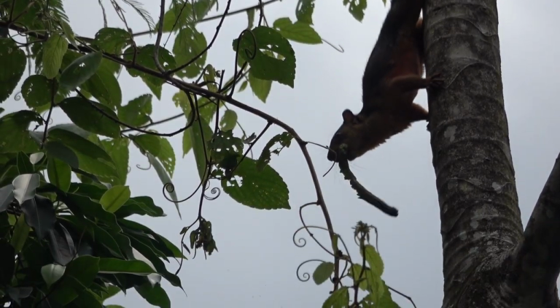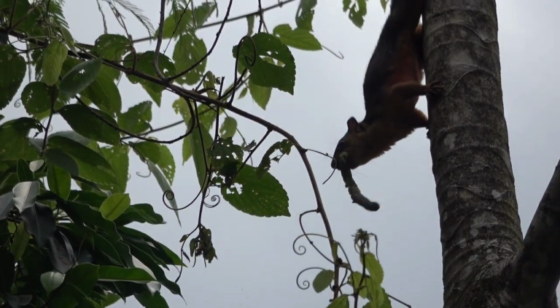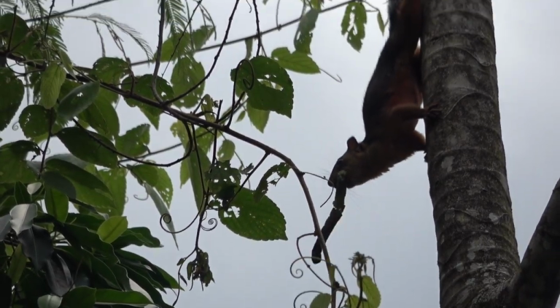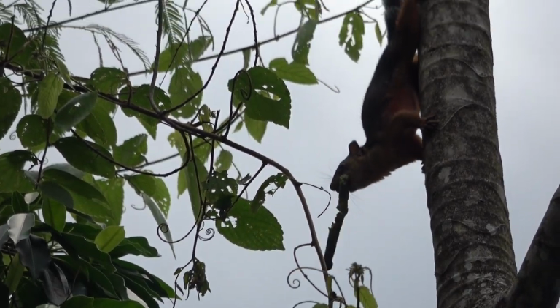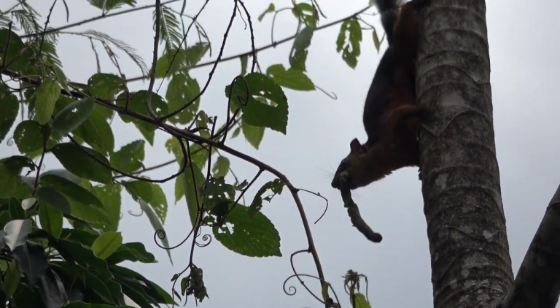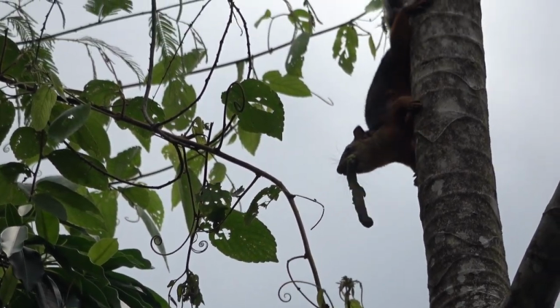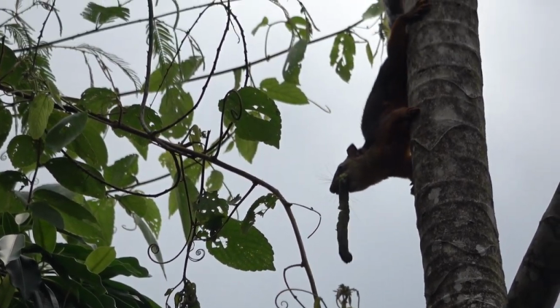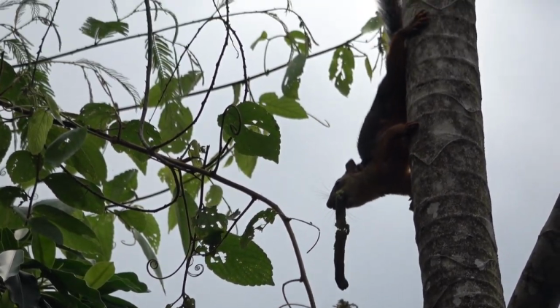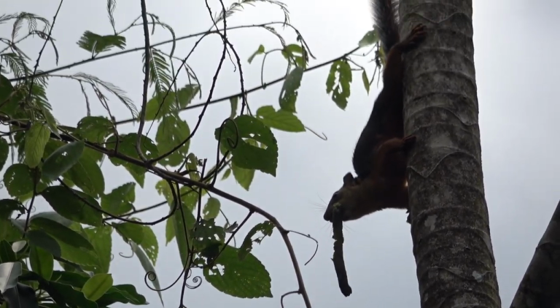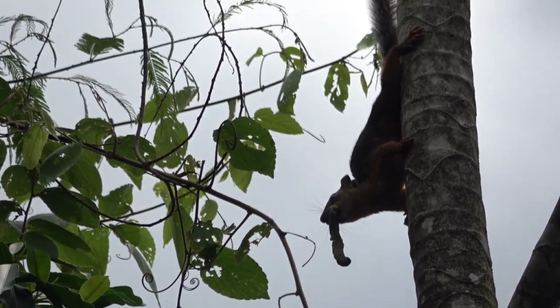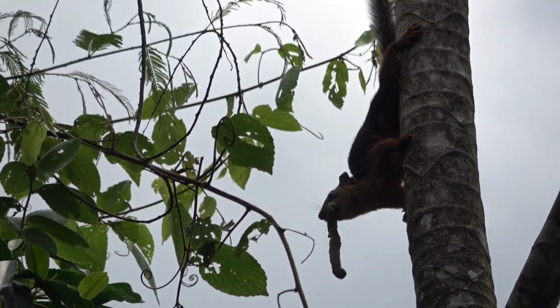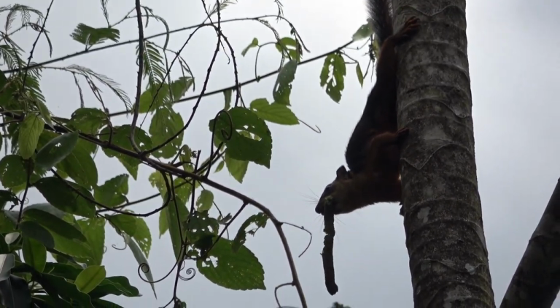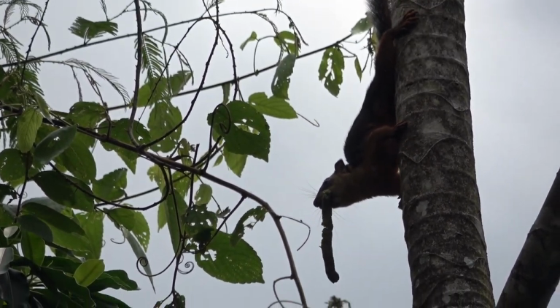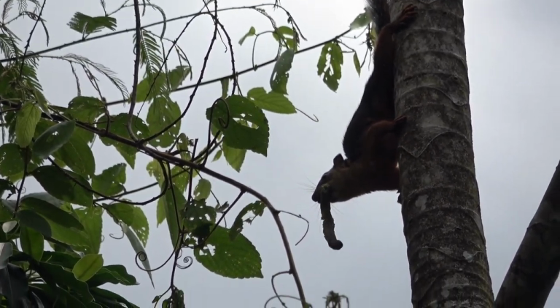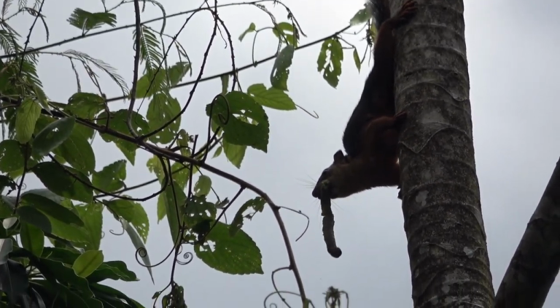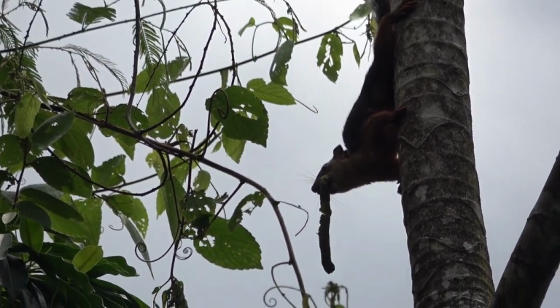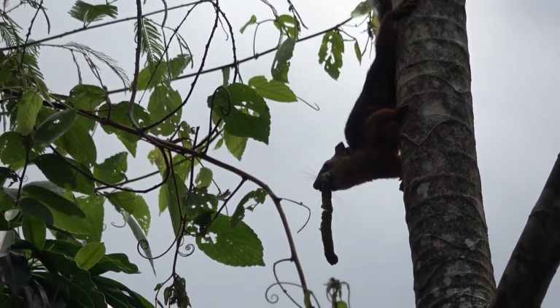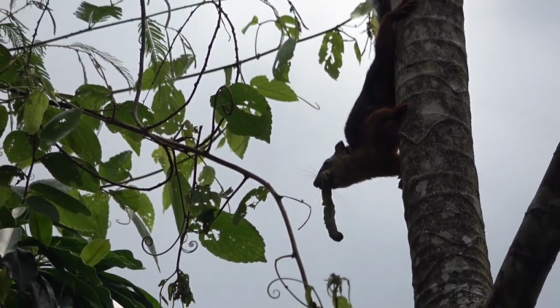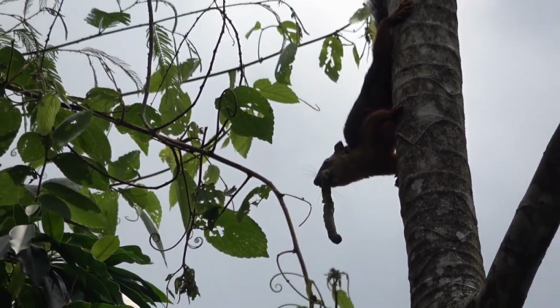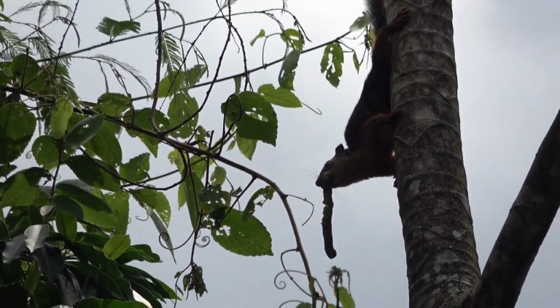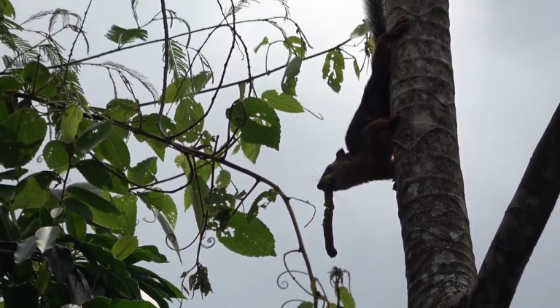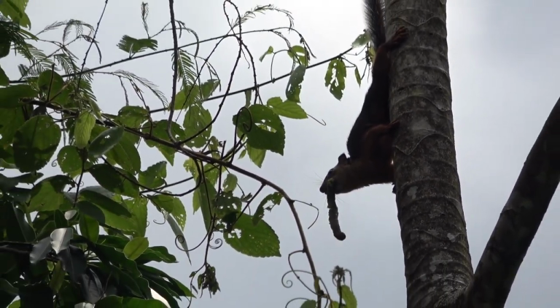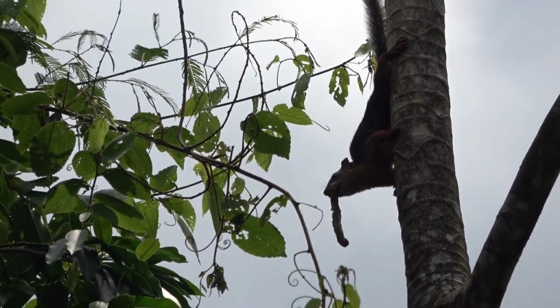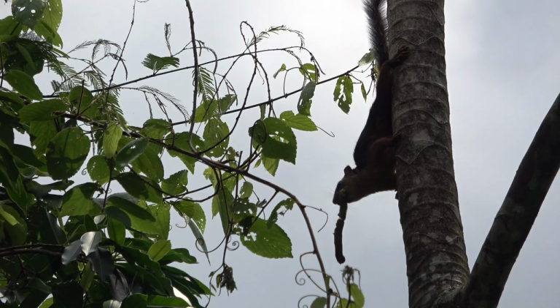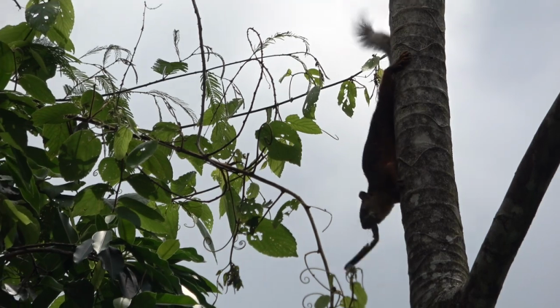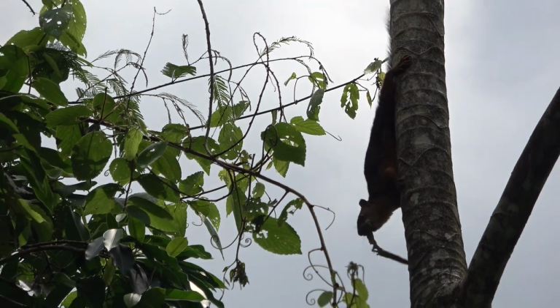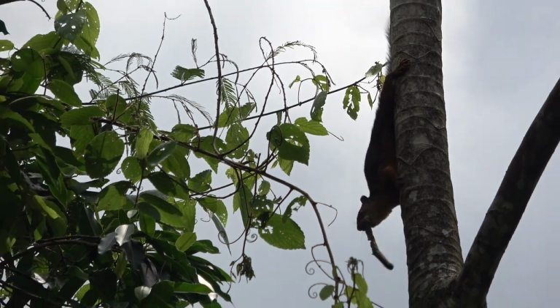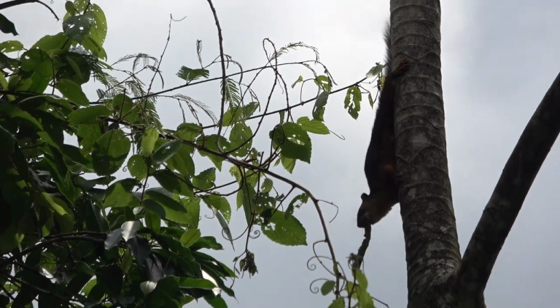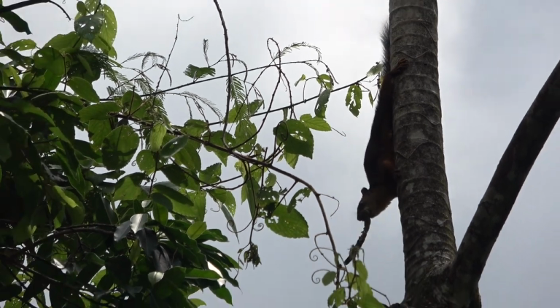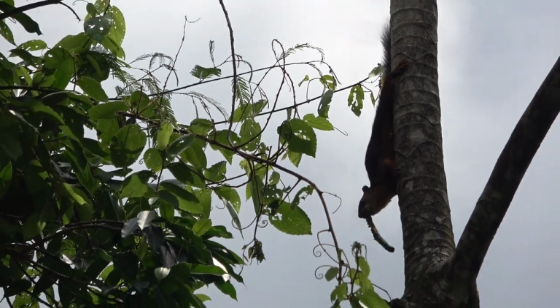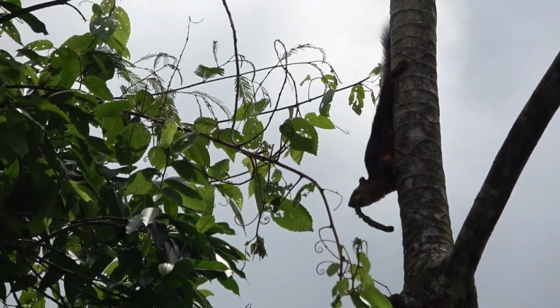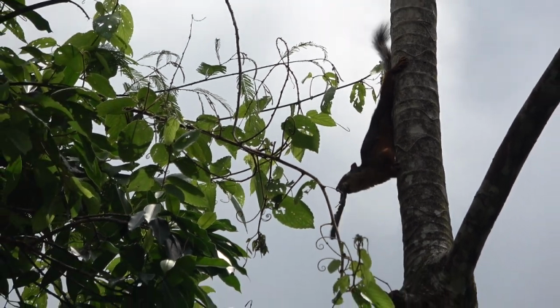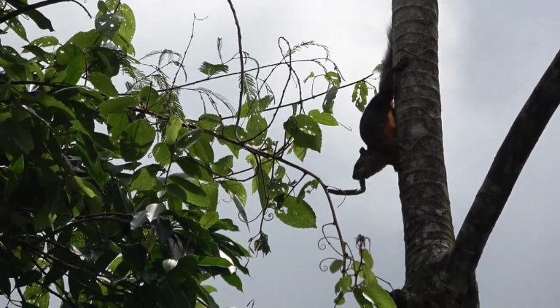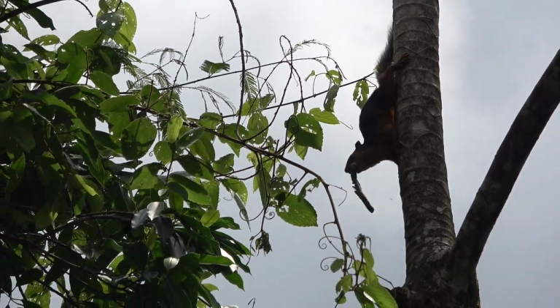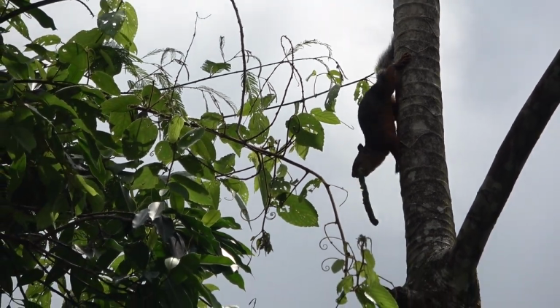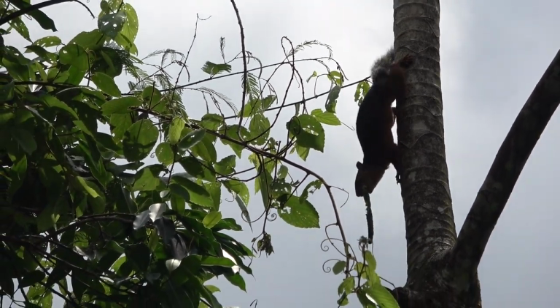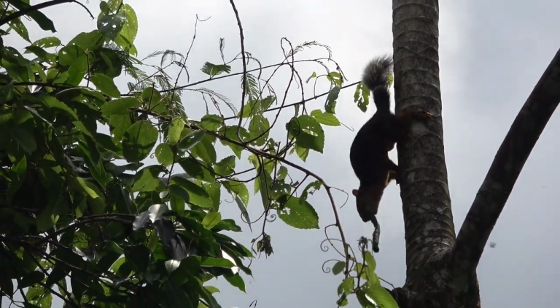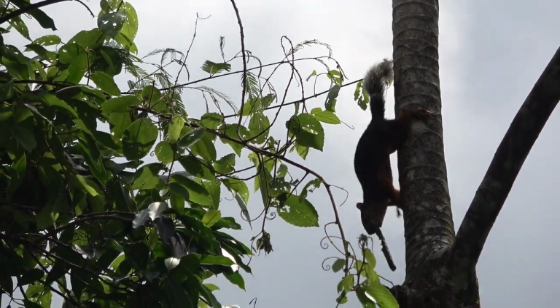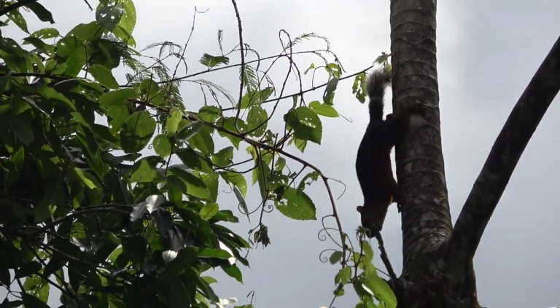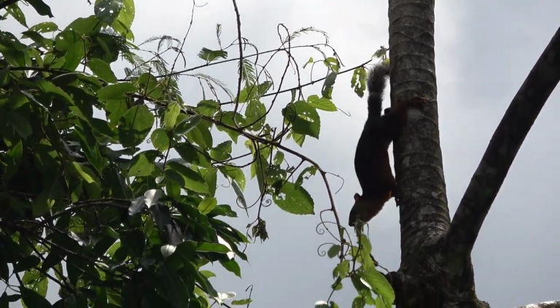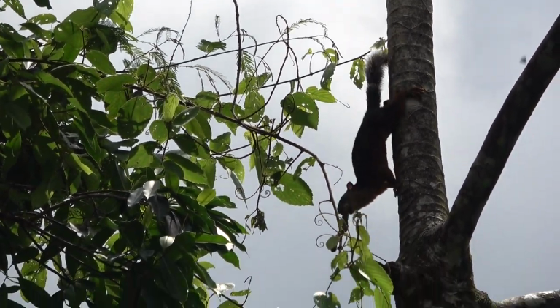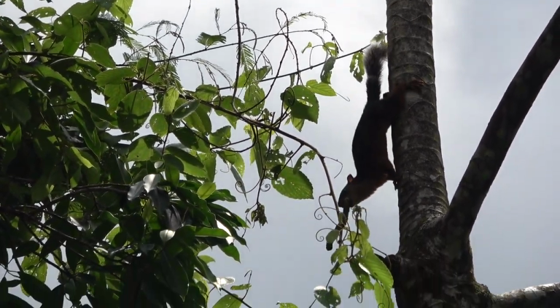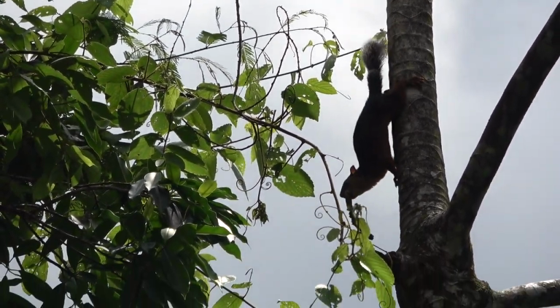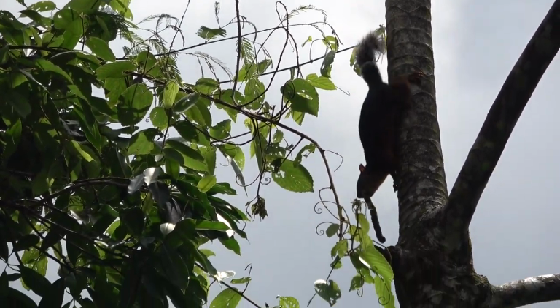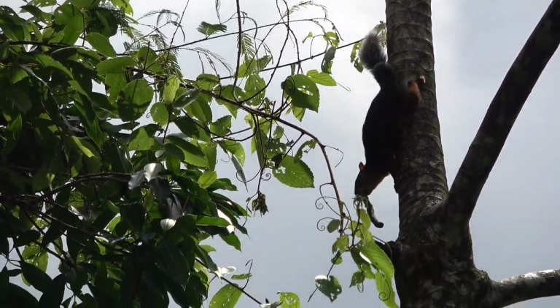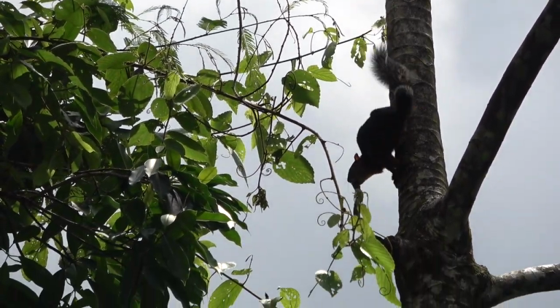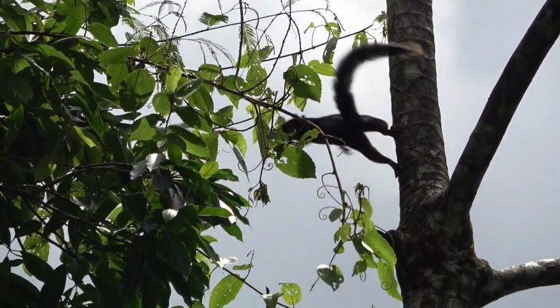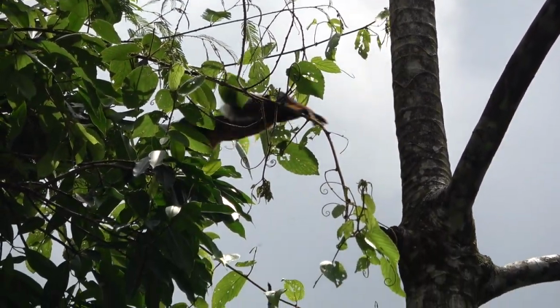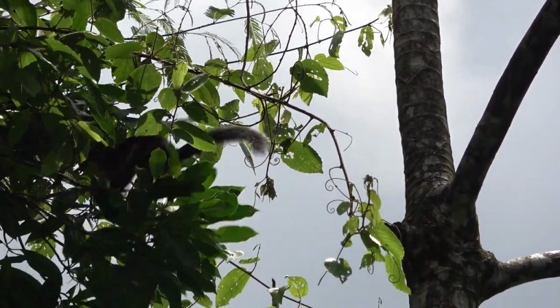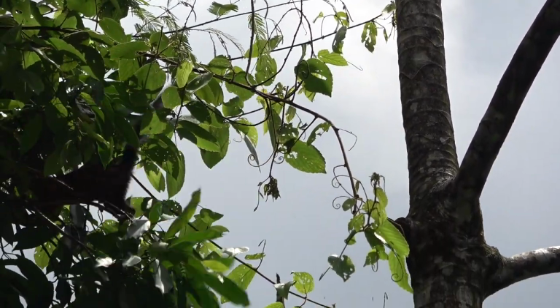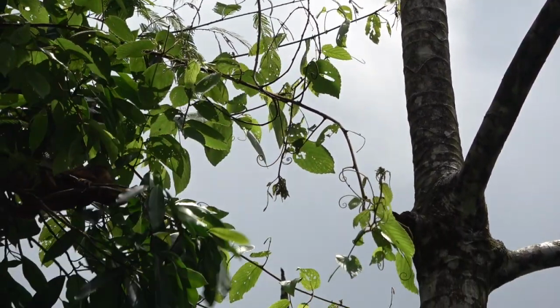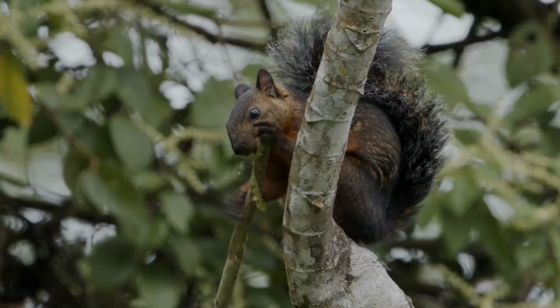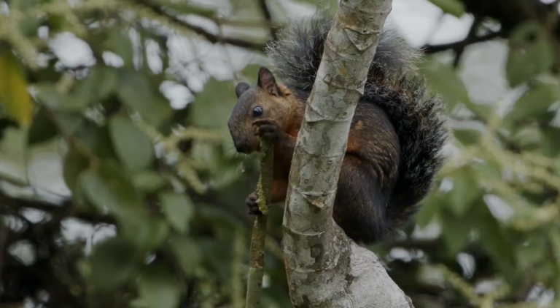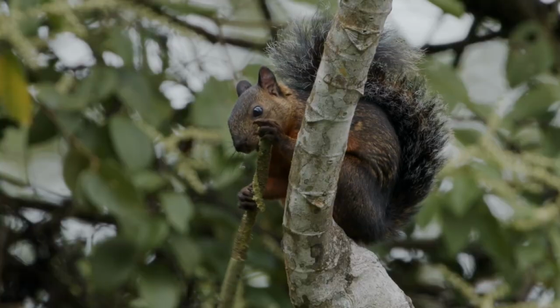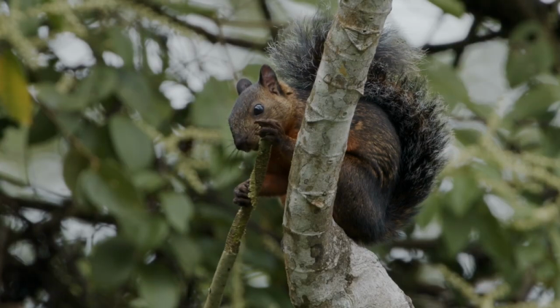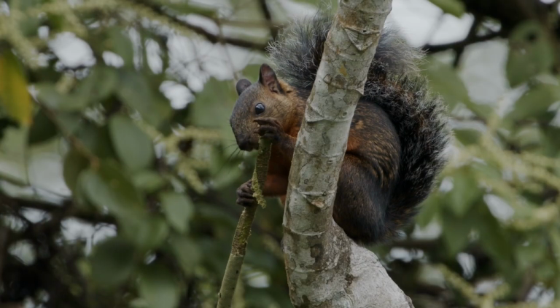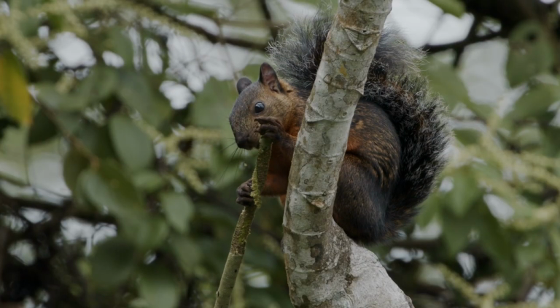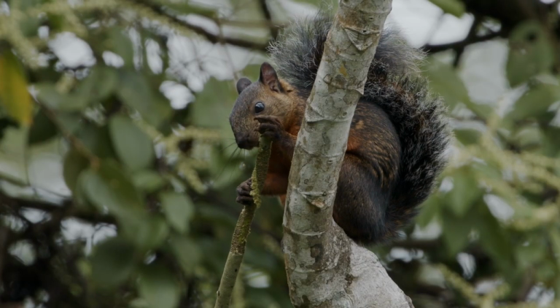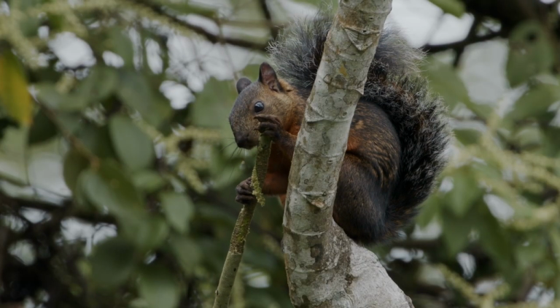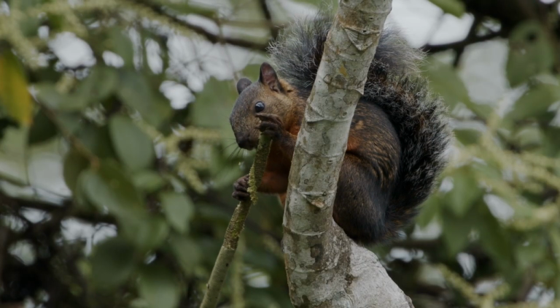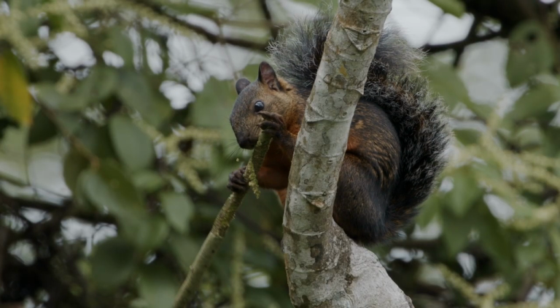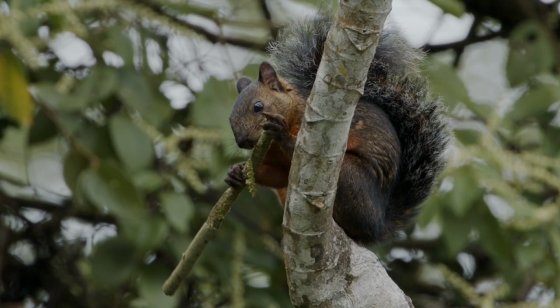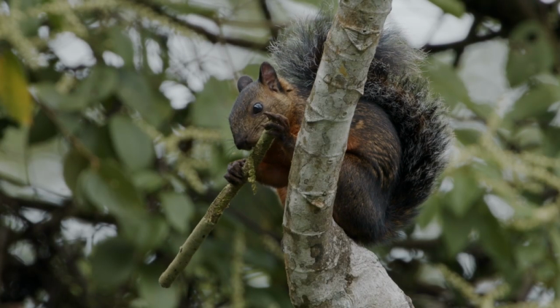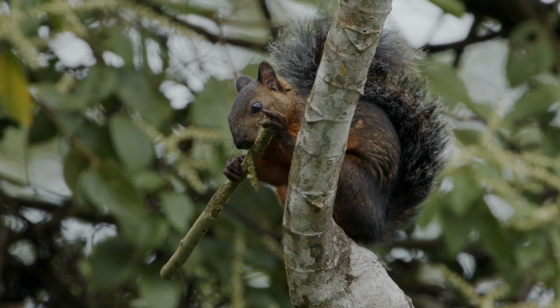One subspecies, called Laueri, is very, very similar to this one and is found in the Talamanca Mountains.